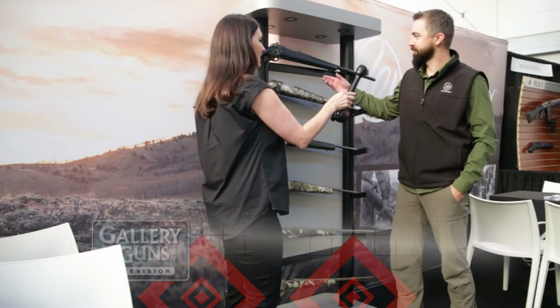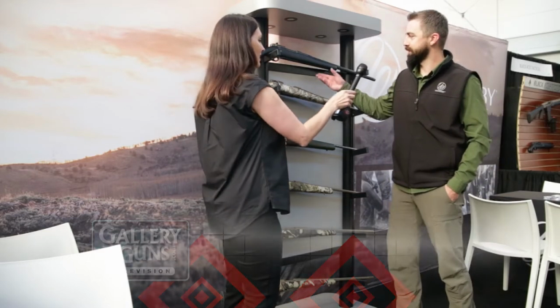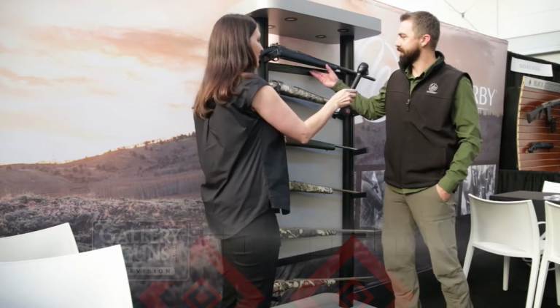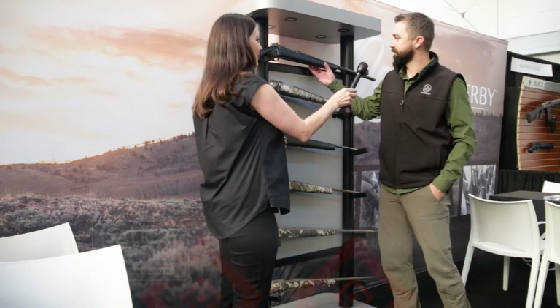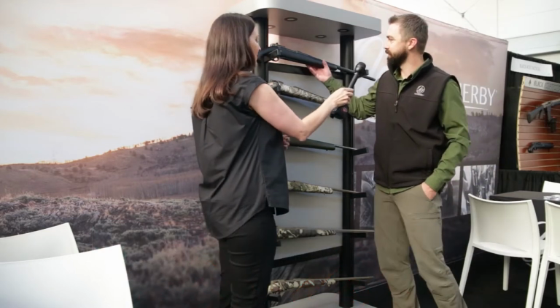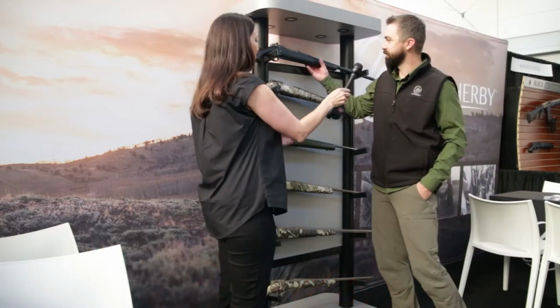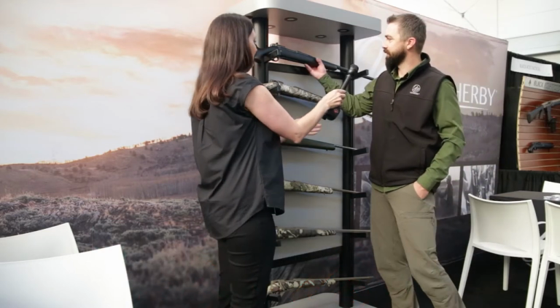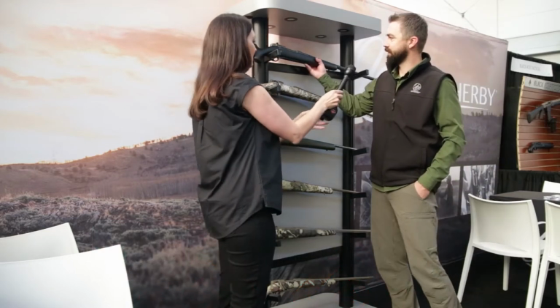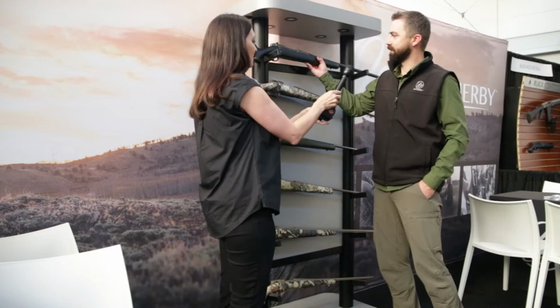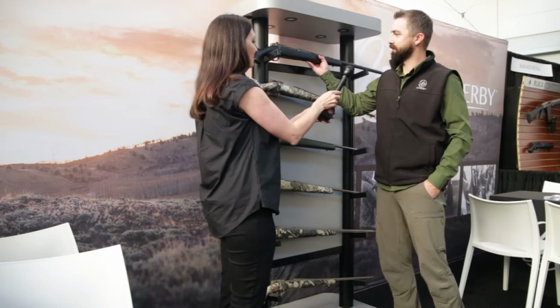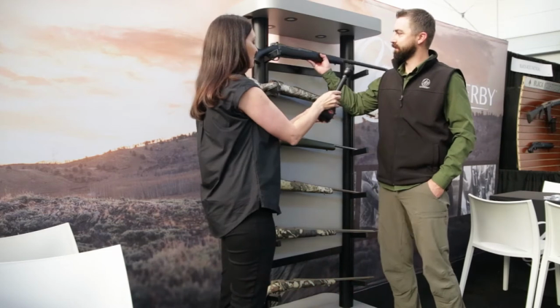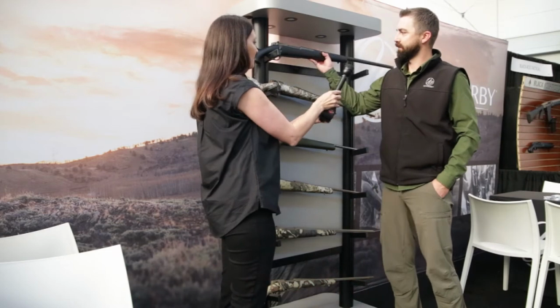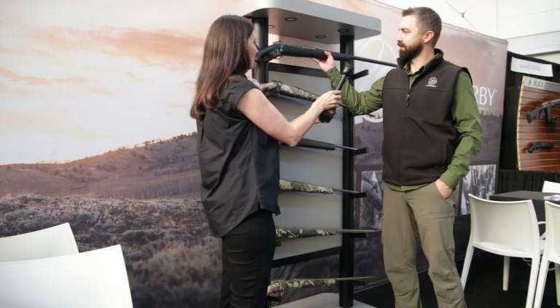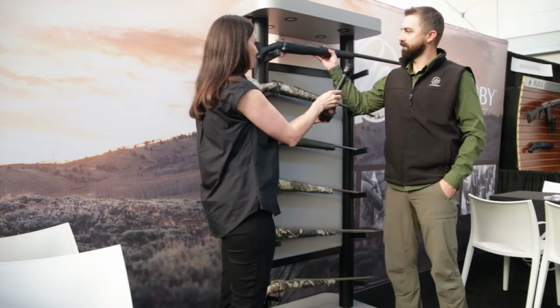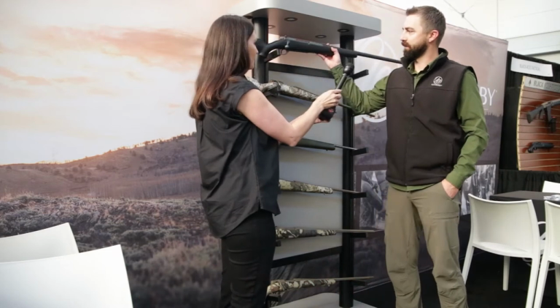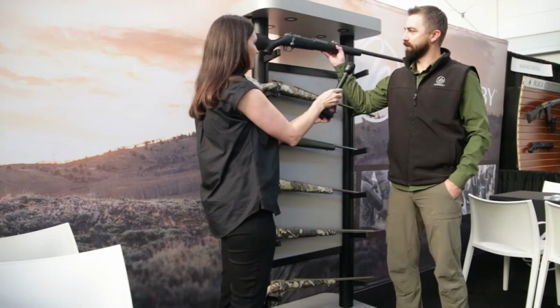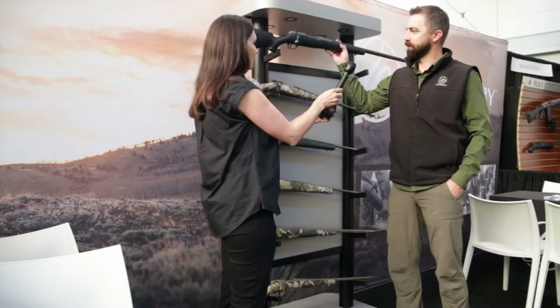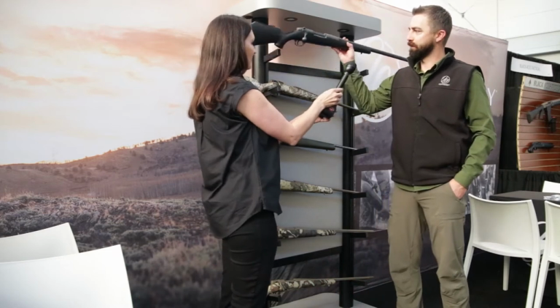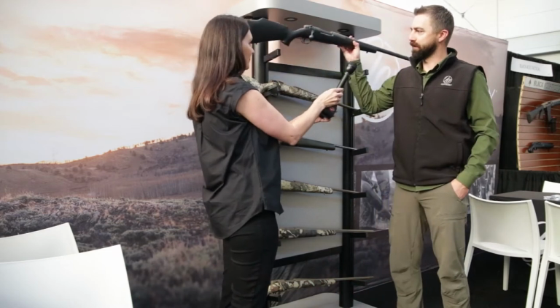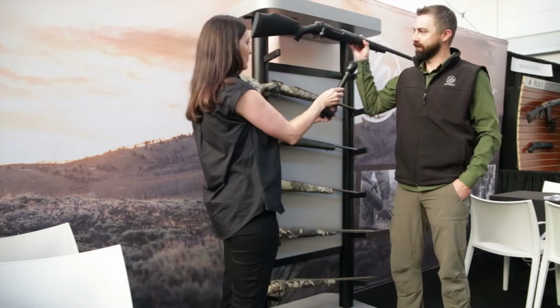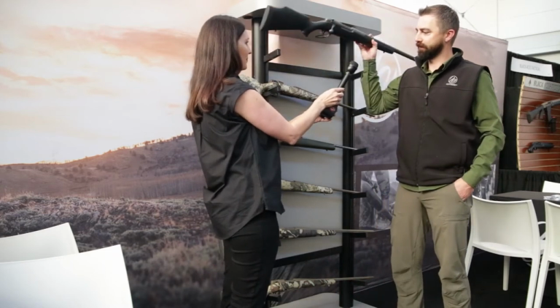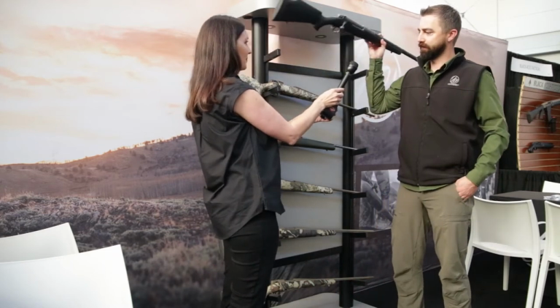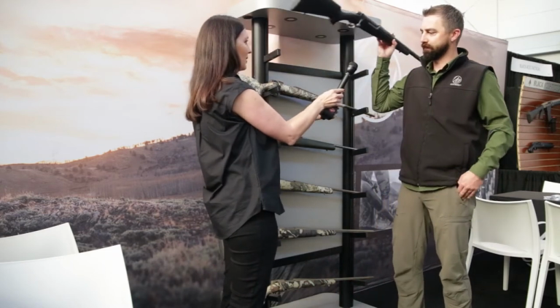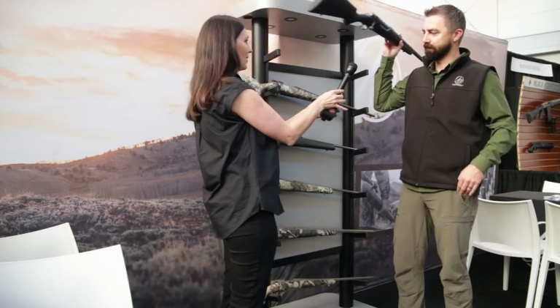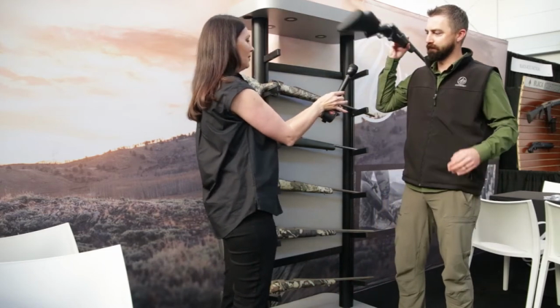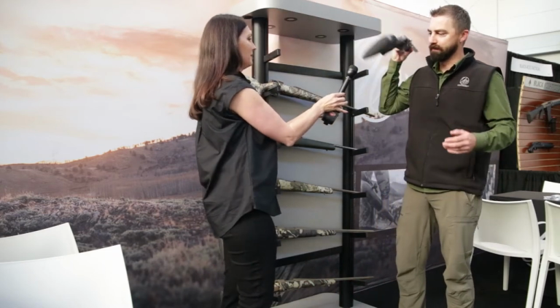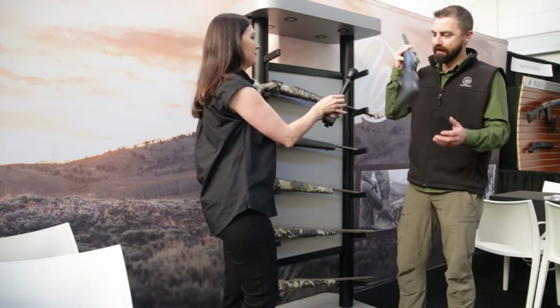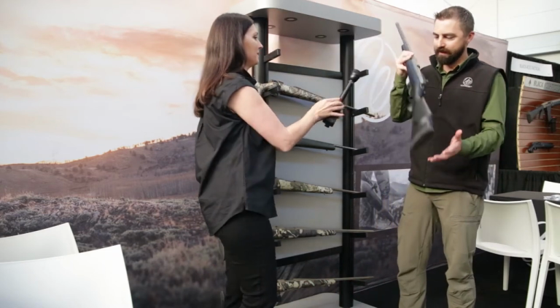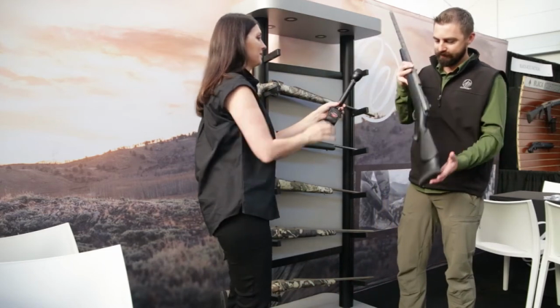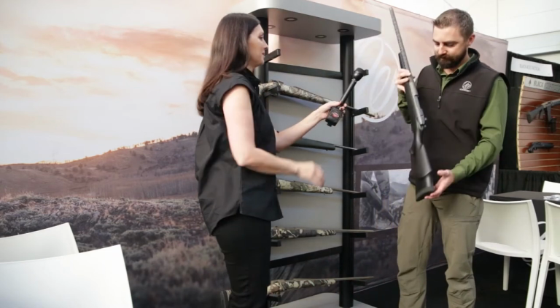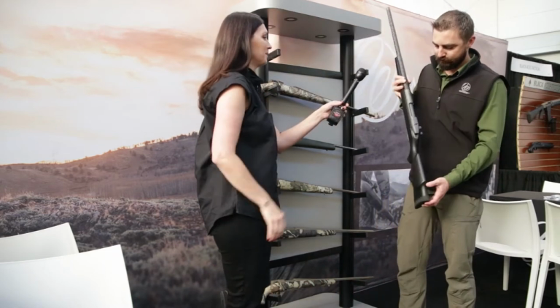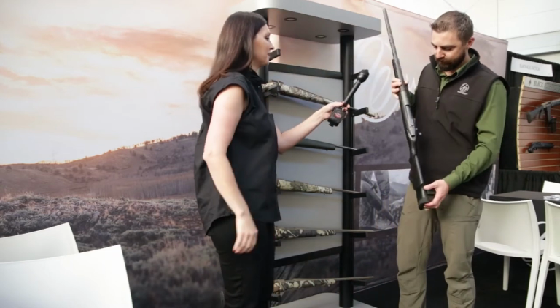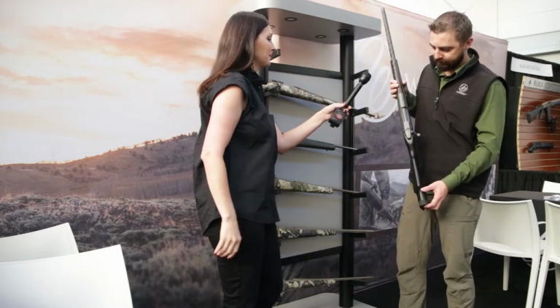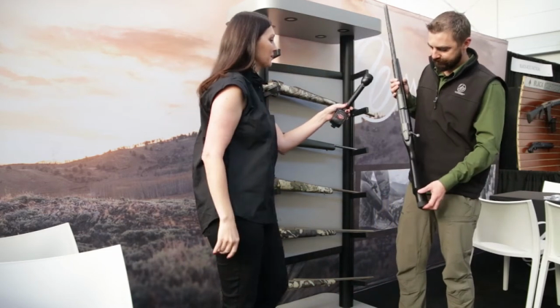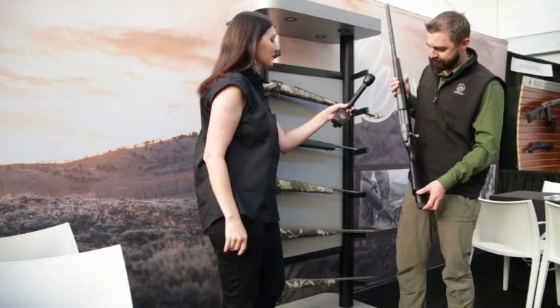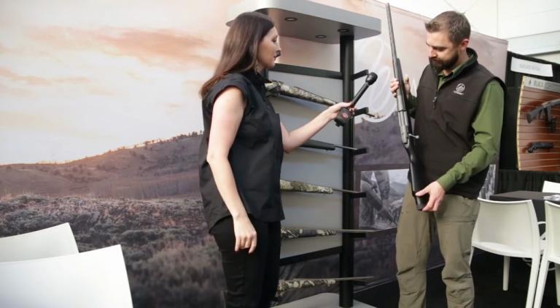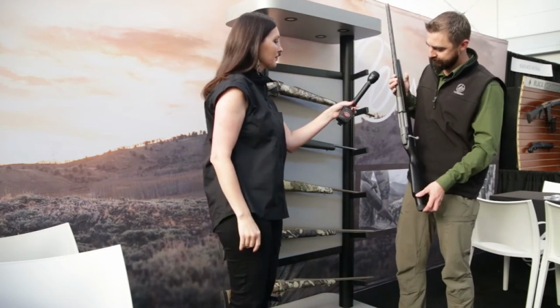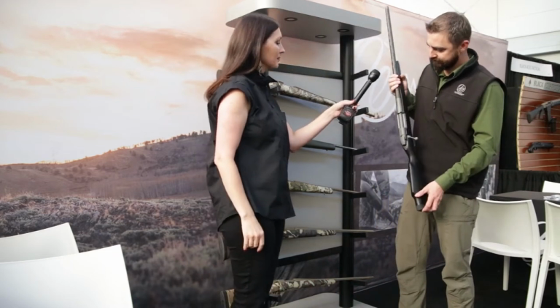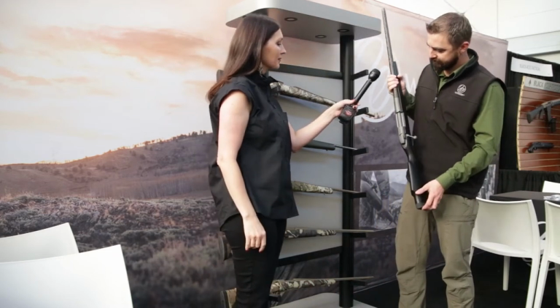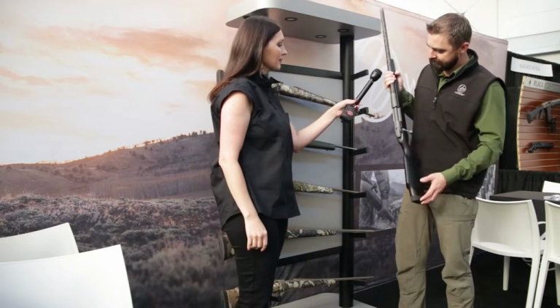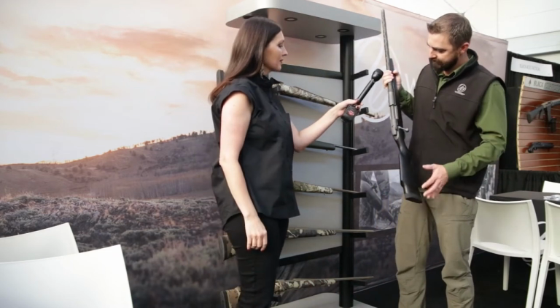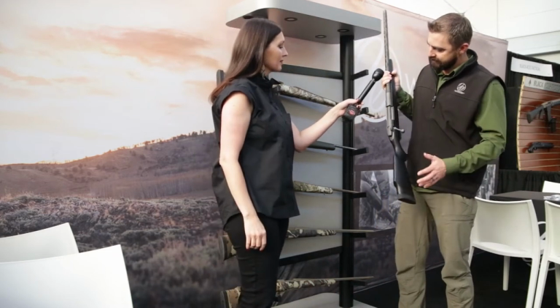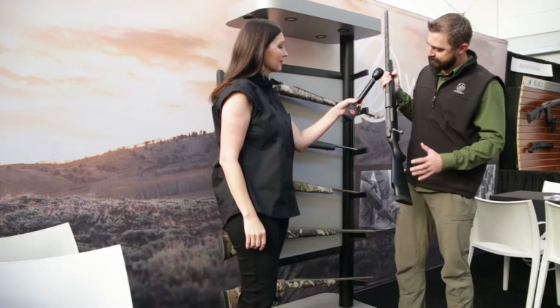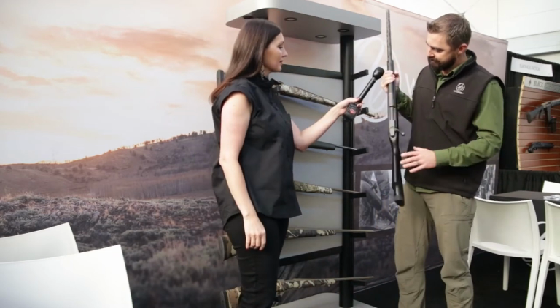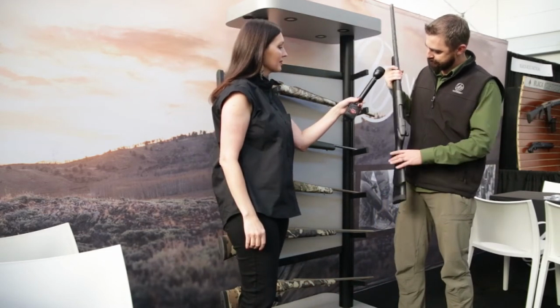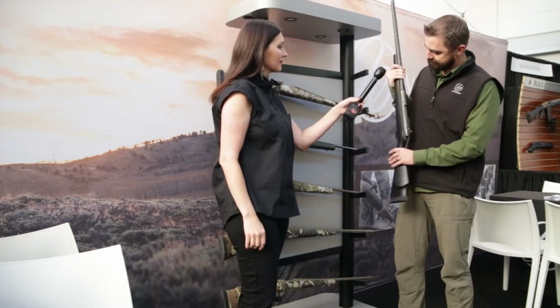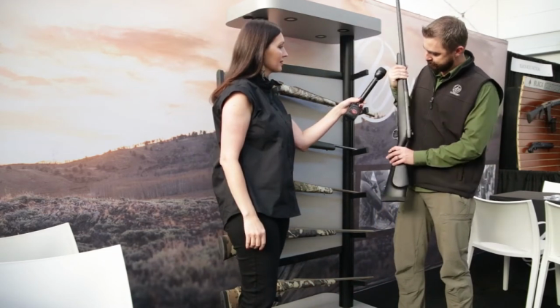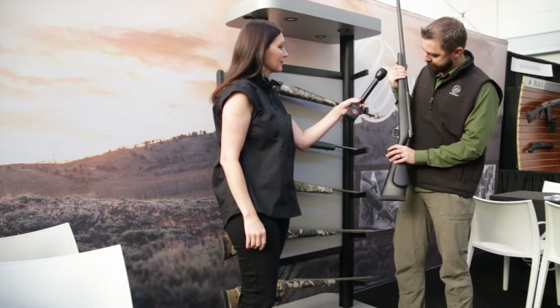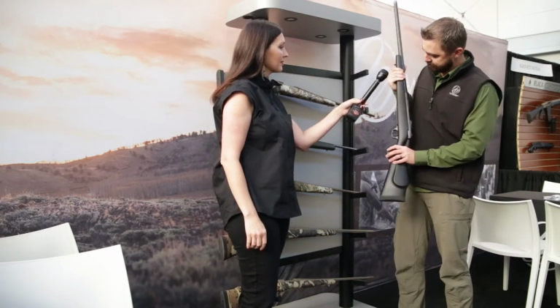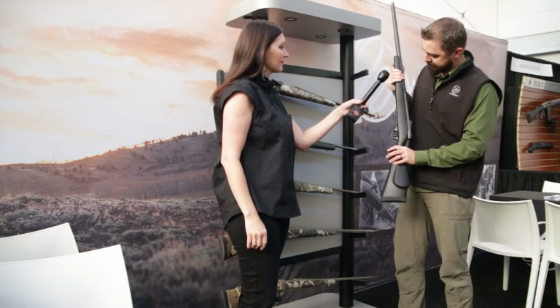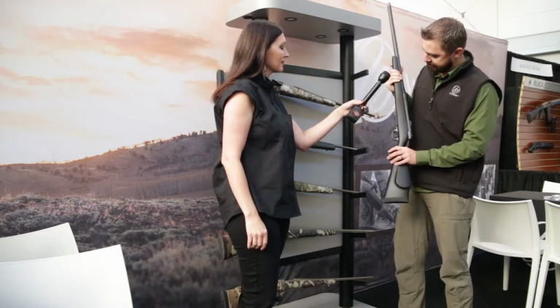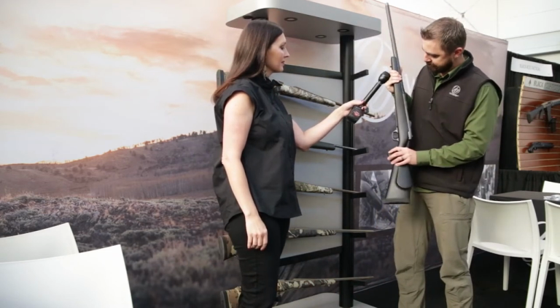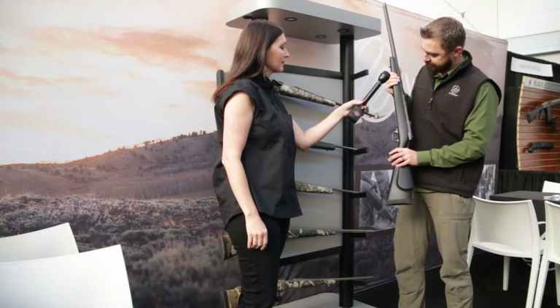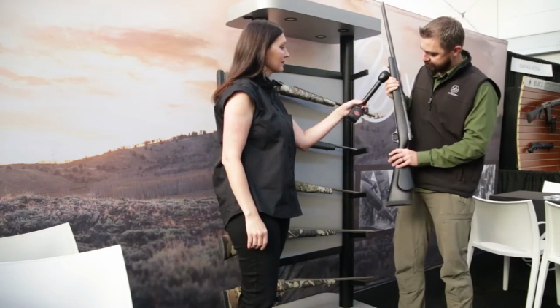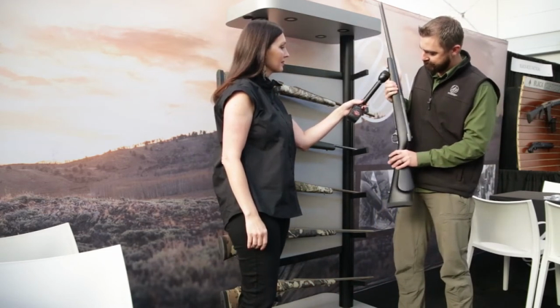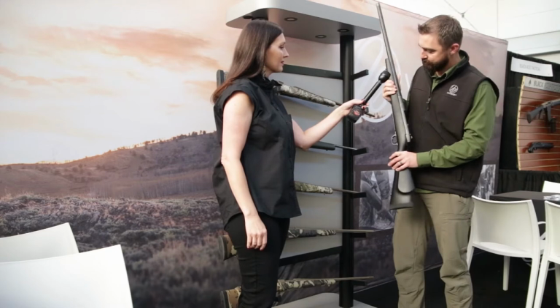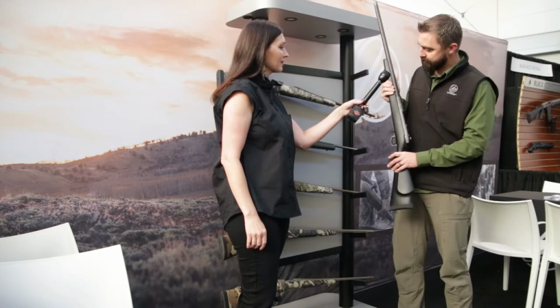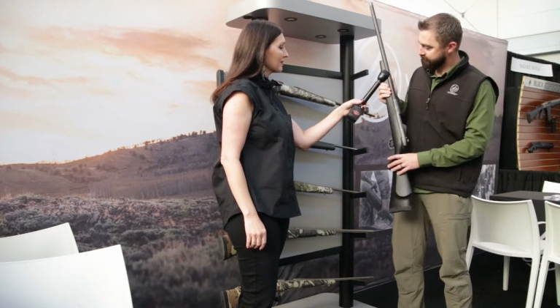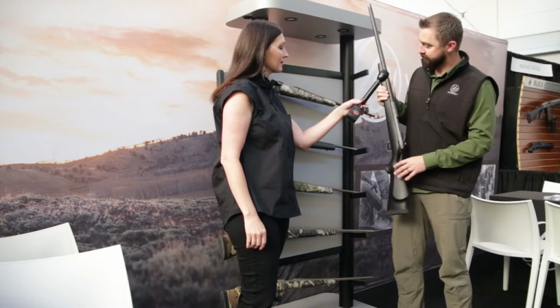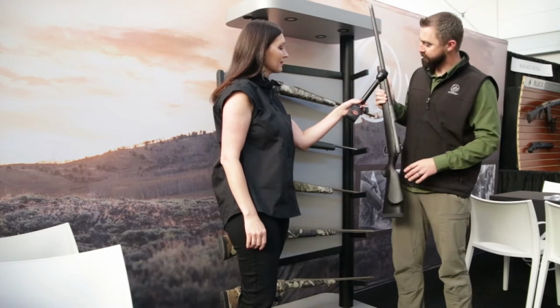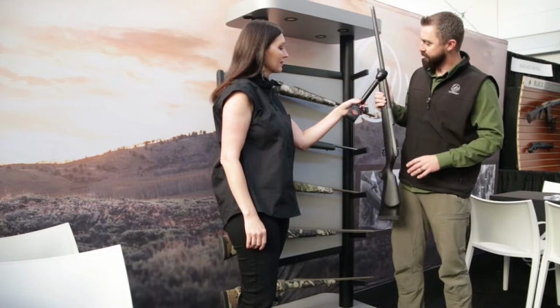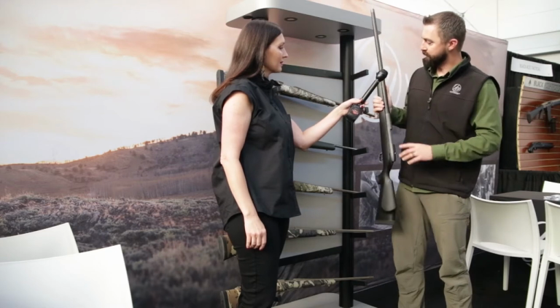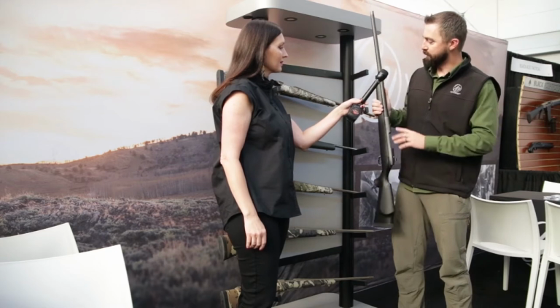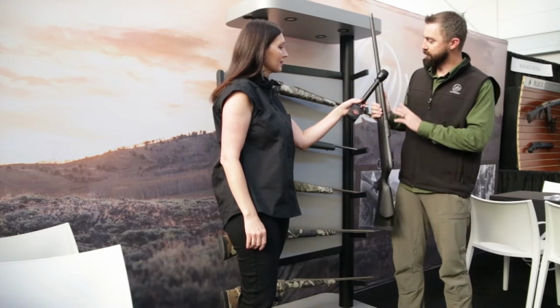First off, we've got our Carbon Mark. It's a Mark V, and this one specifically is chambered in 300 Weatherby.